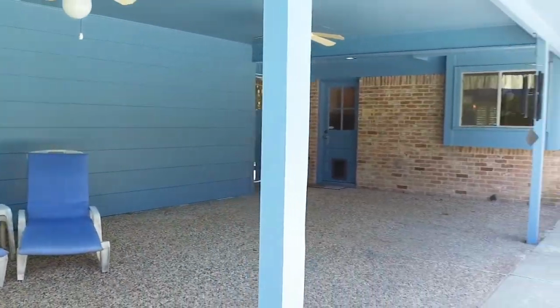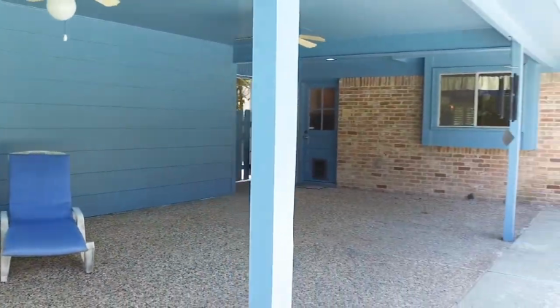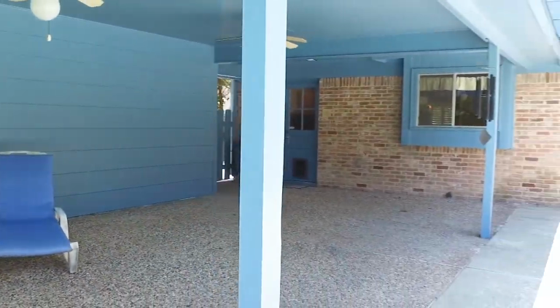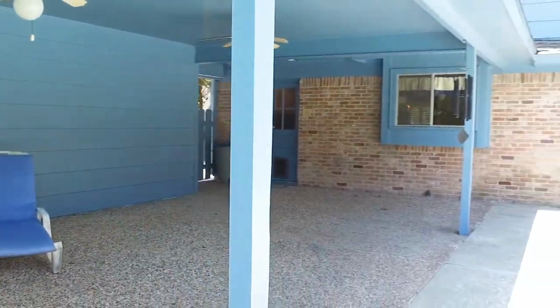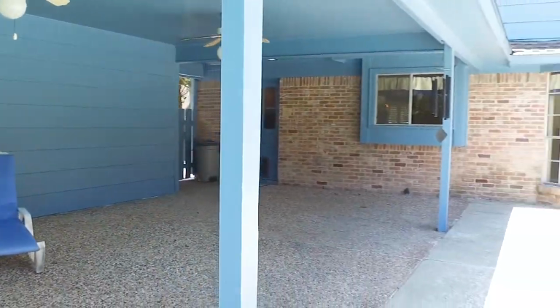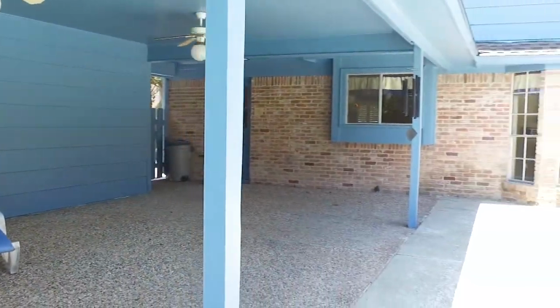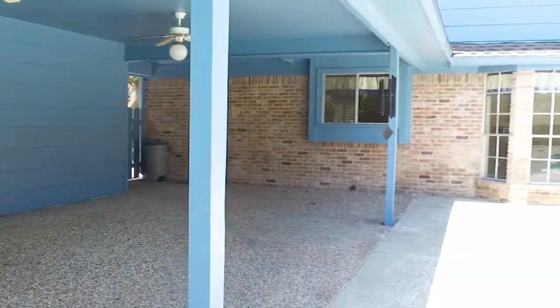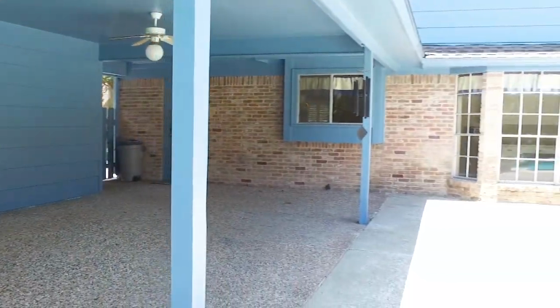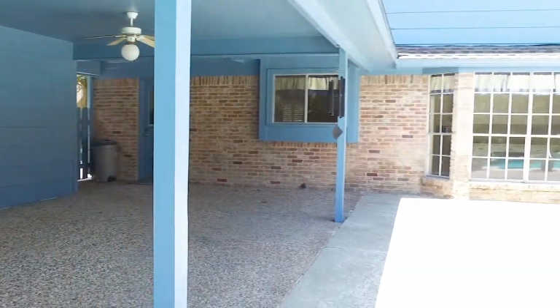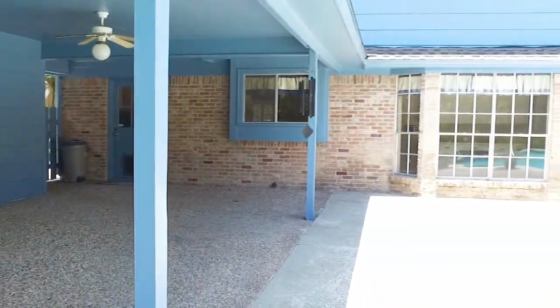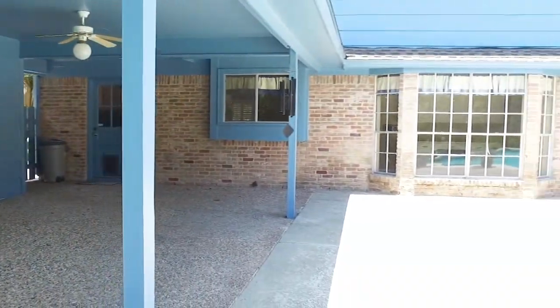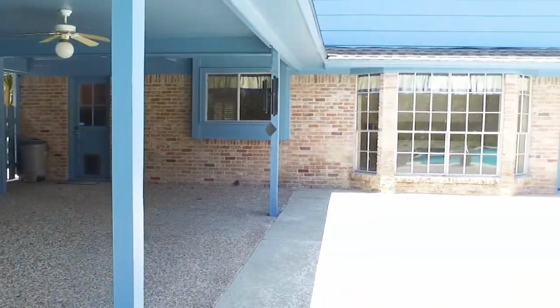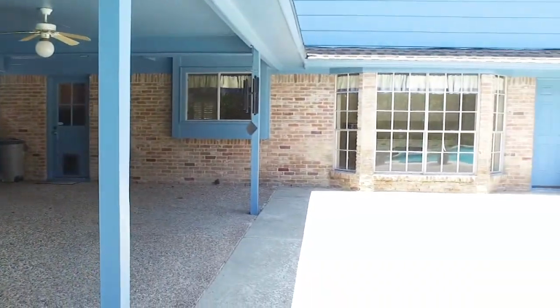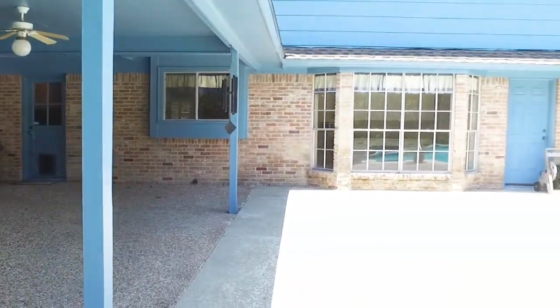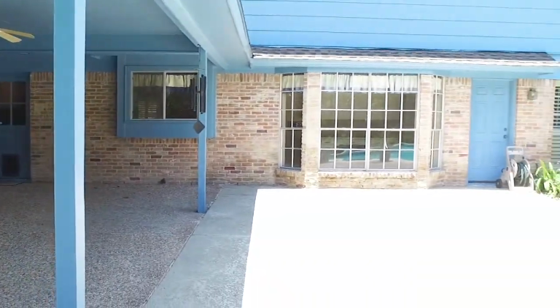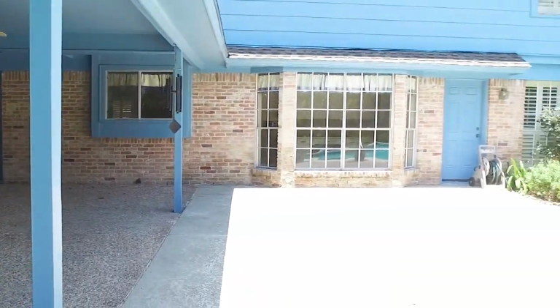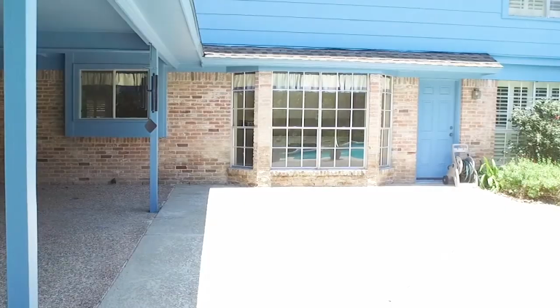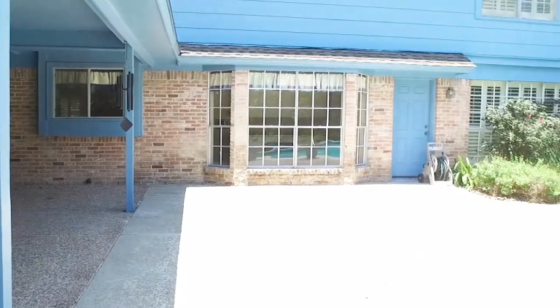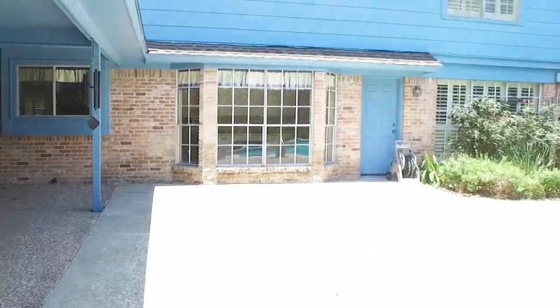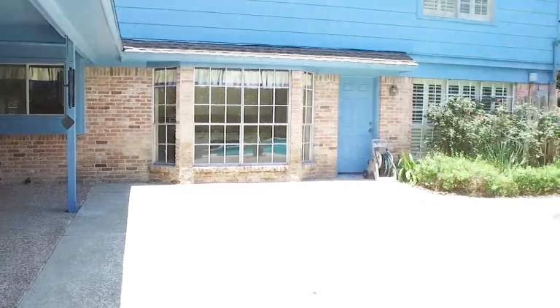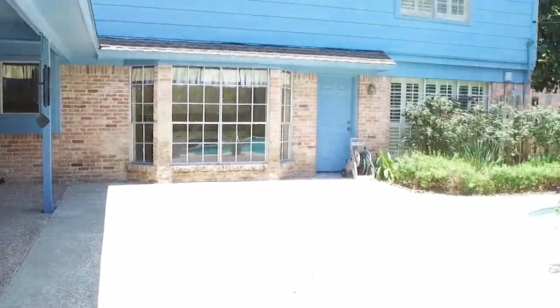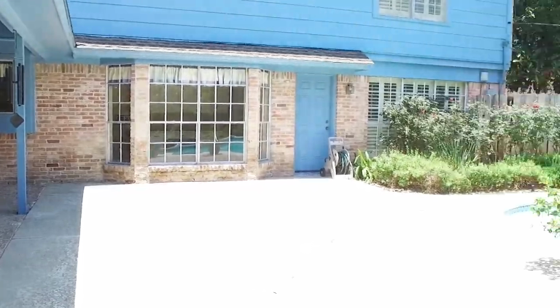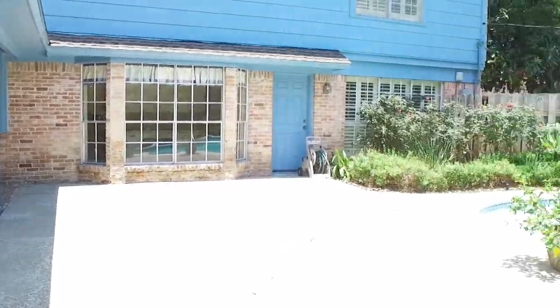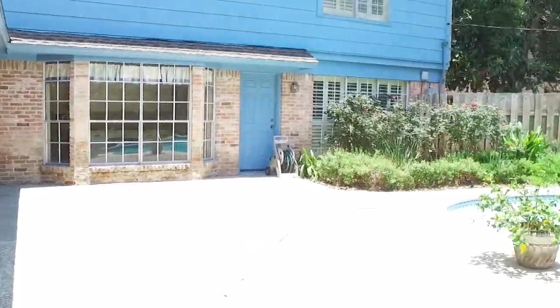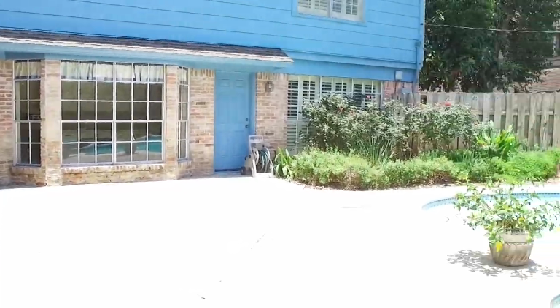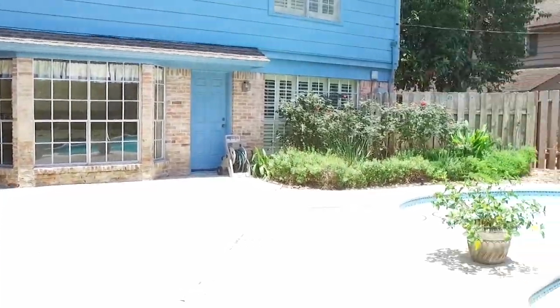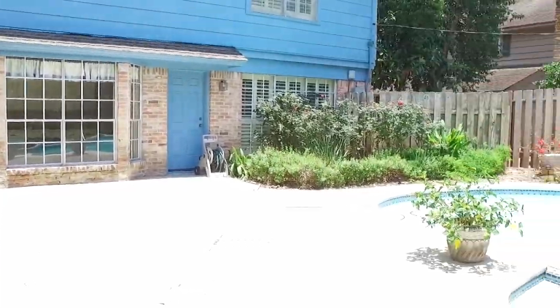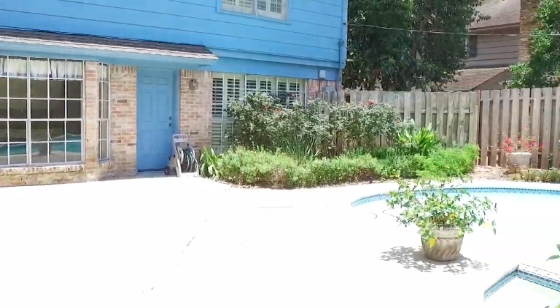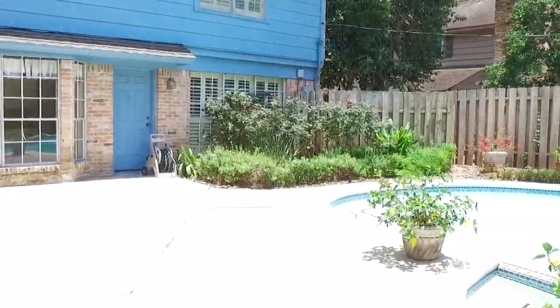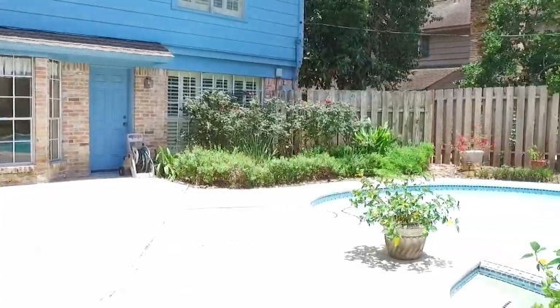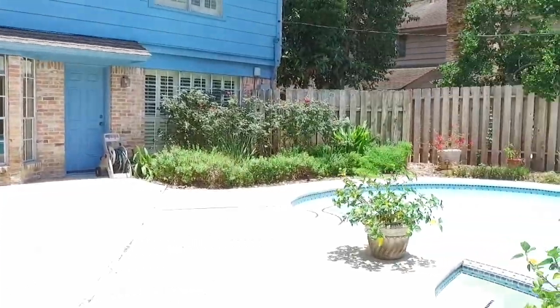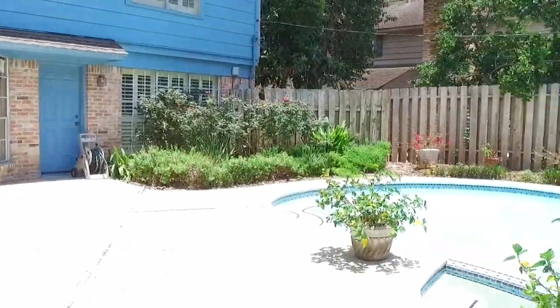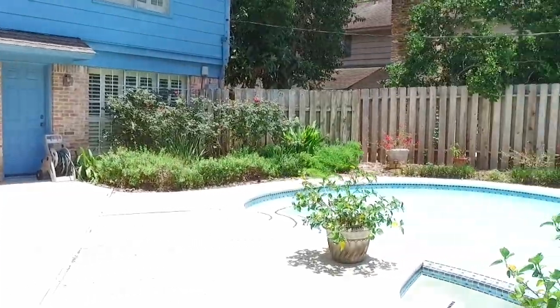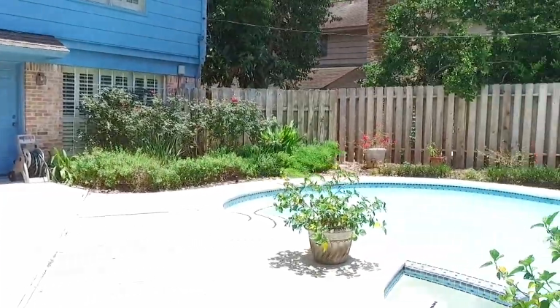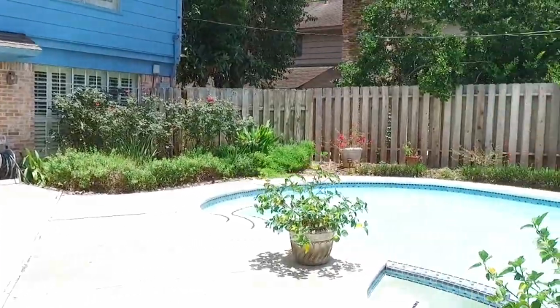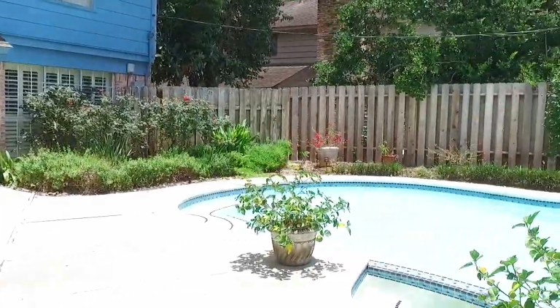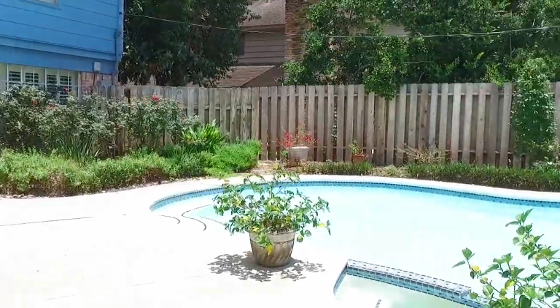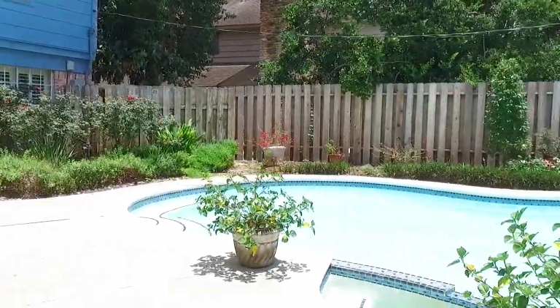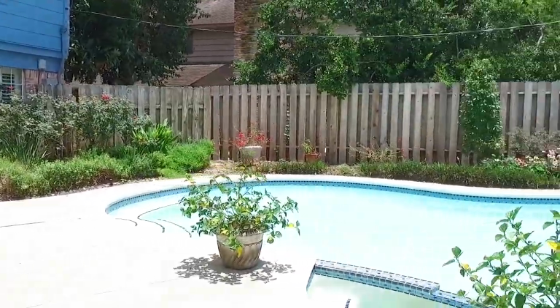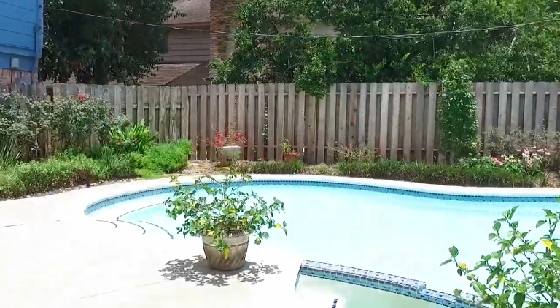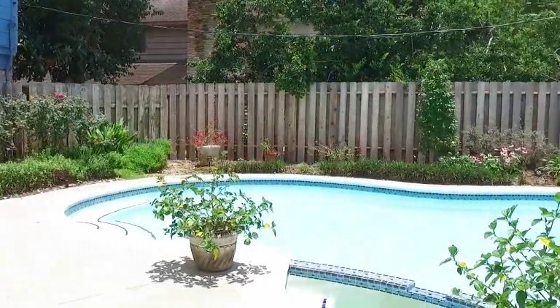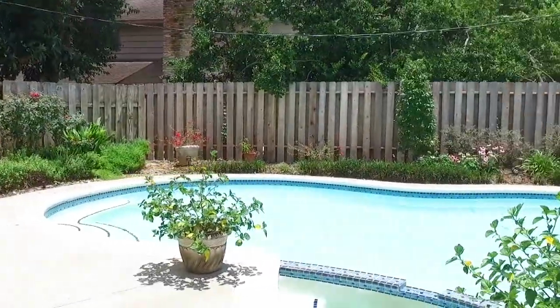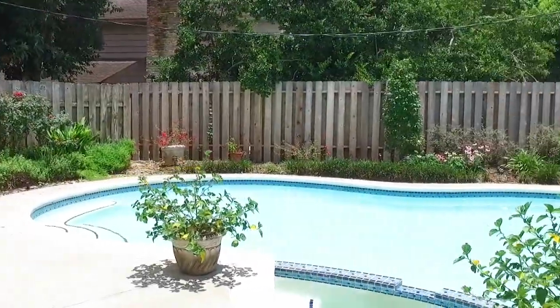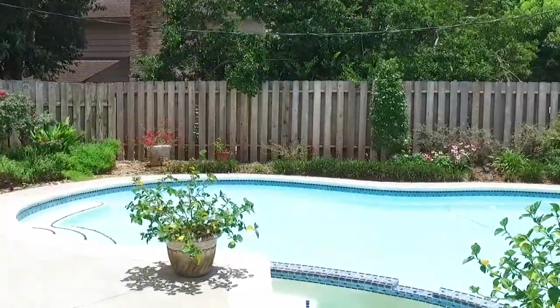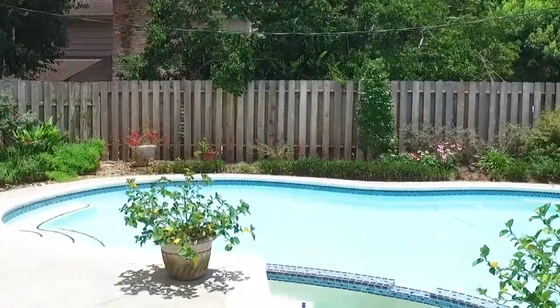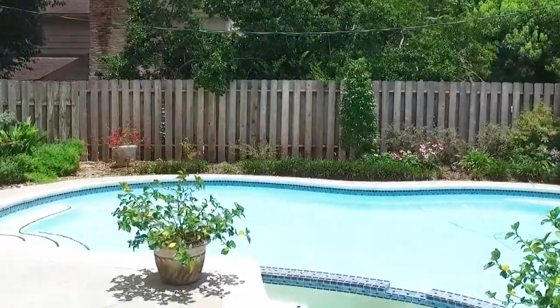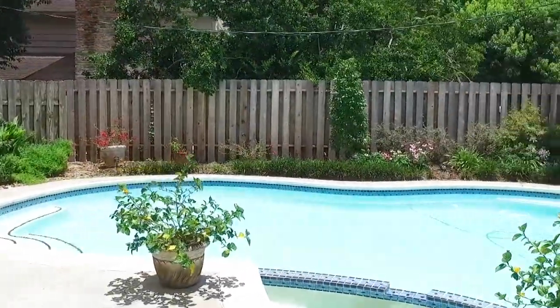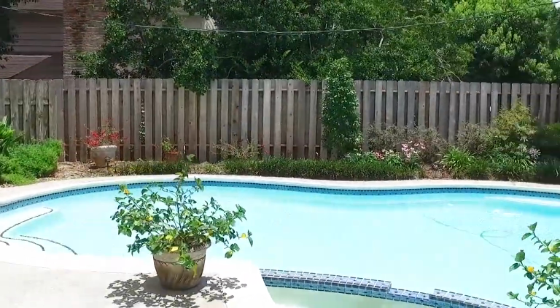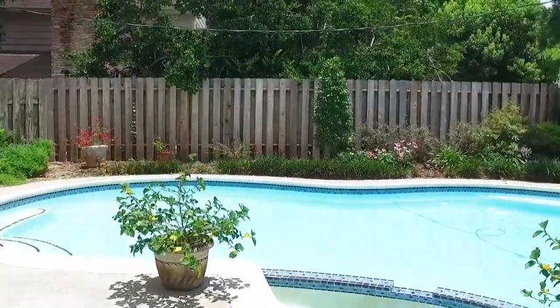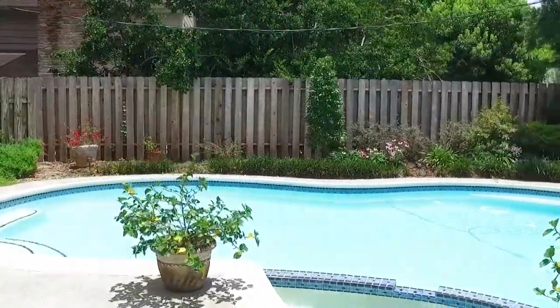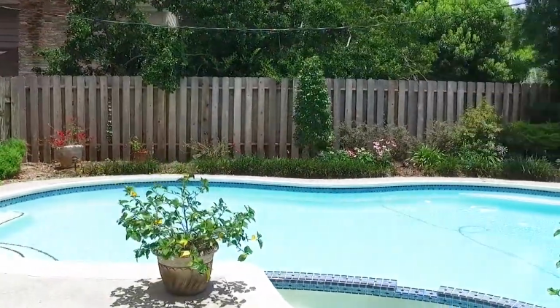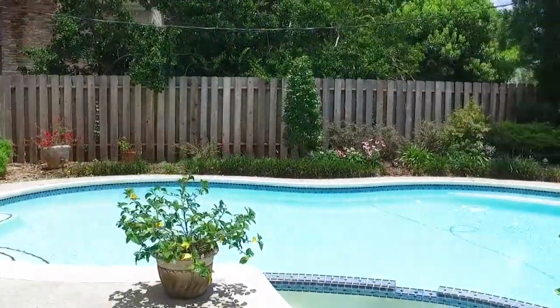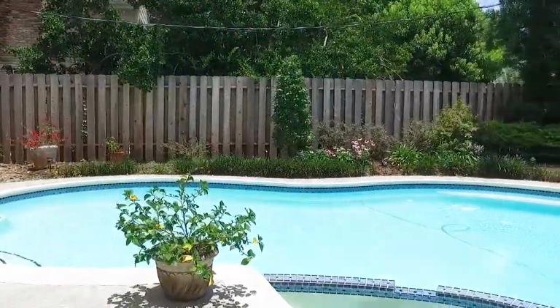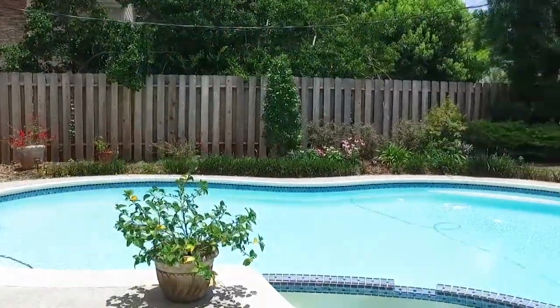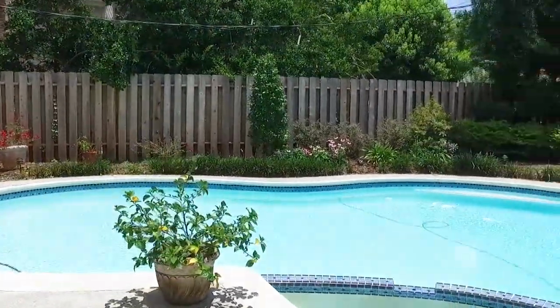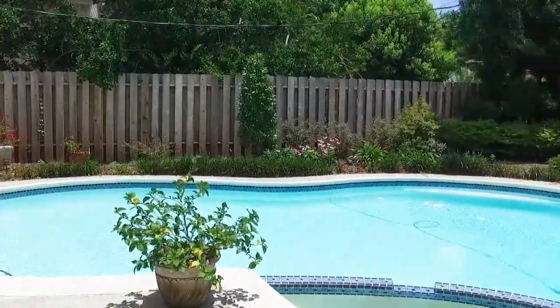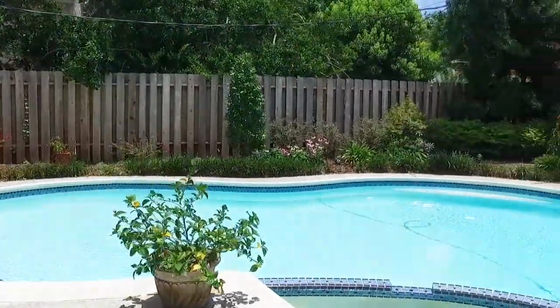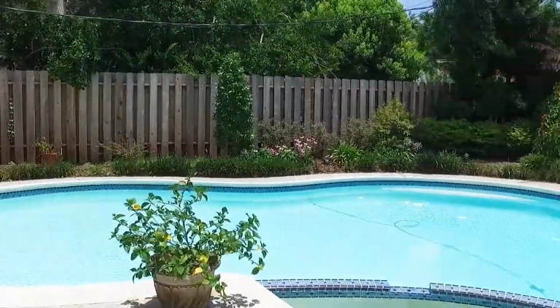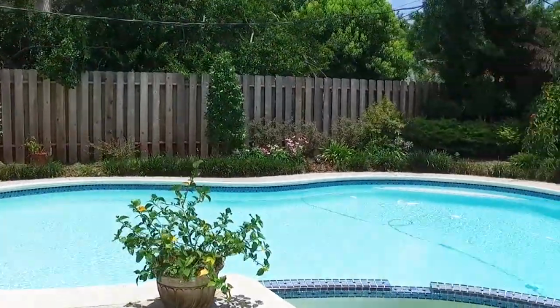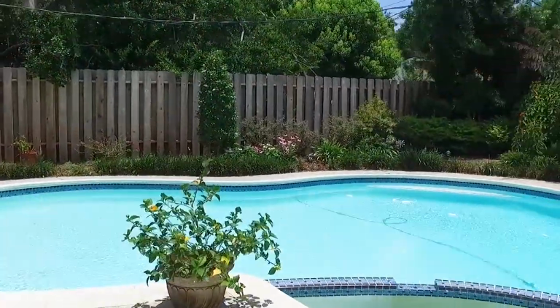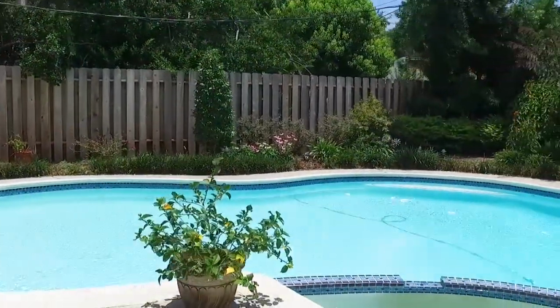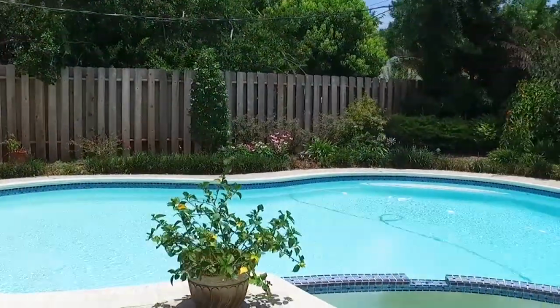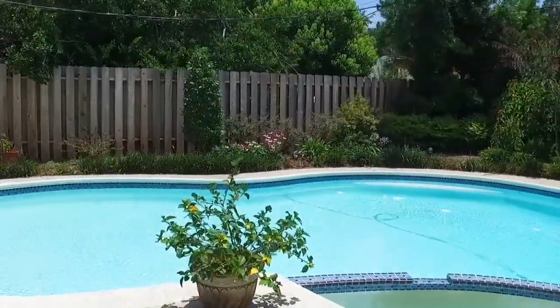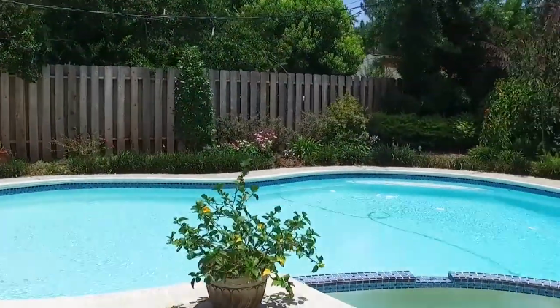Contact the listing agent right away so that you can make this Houston, Texas home yours. And welcome to your forever home.